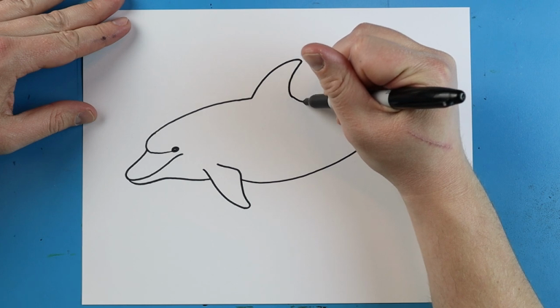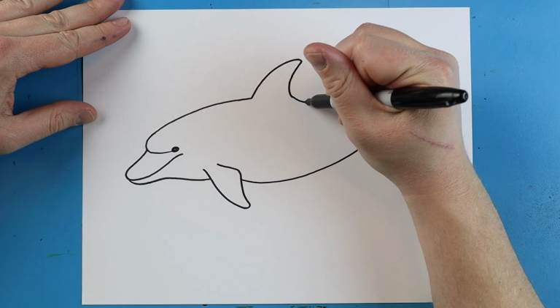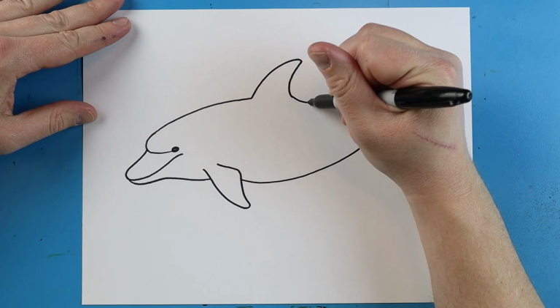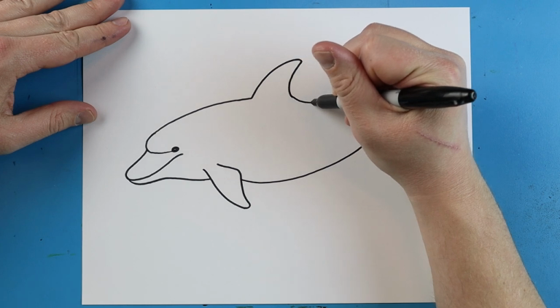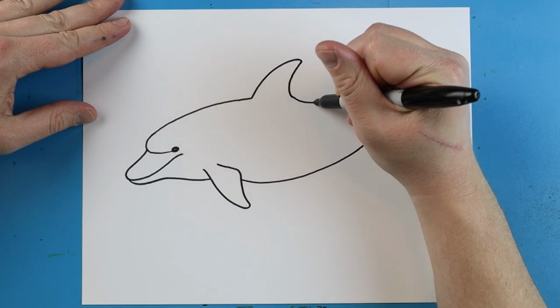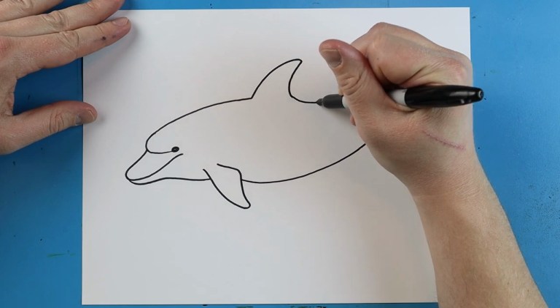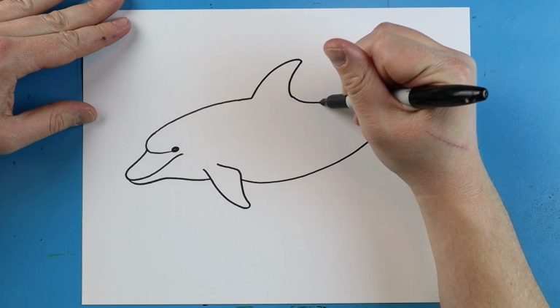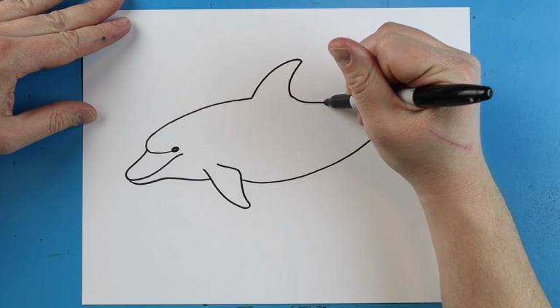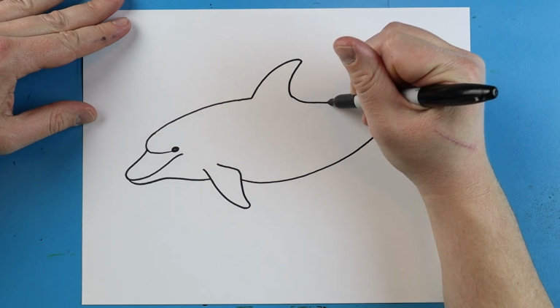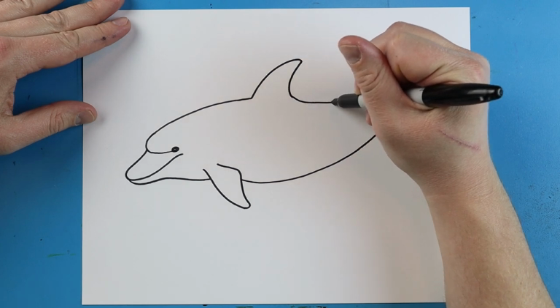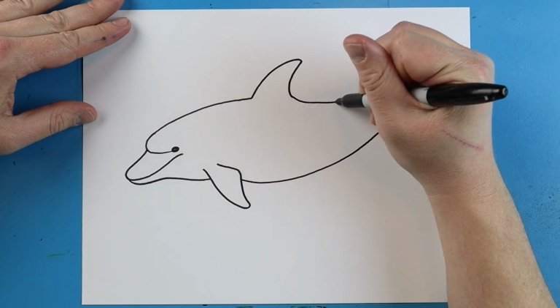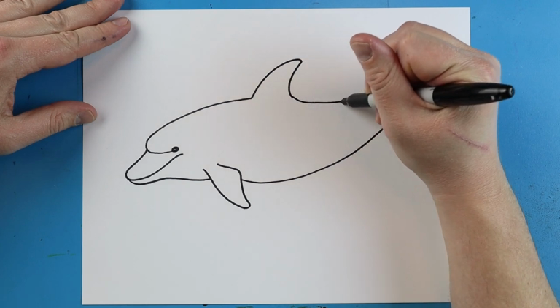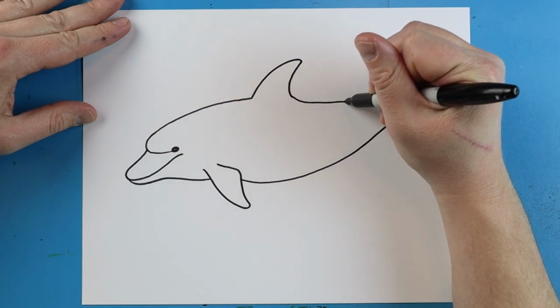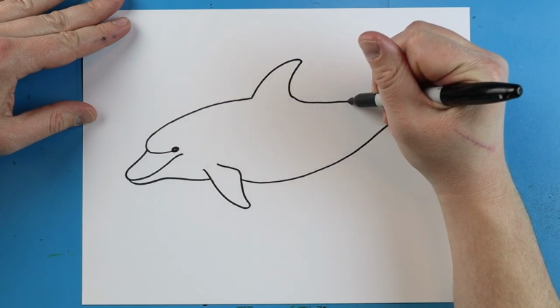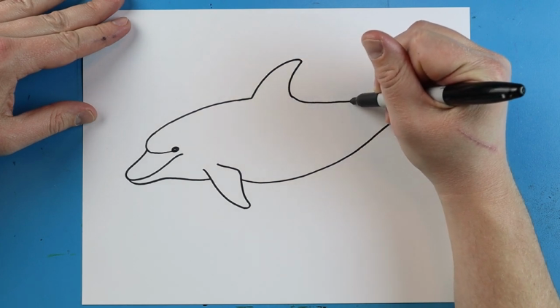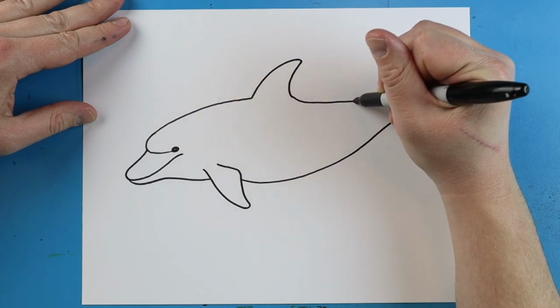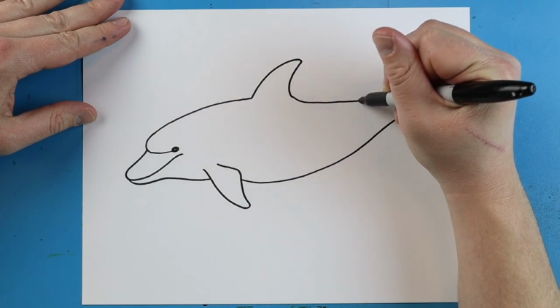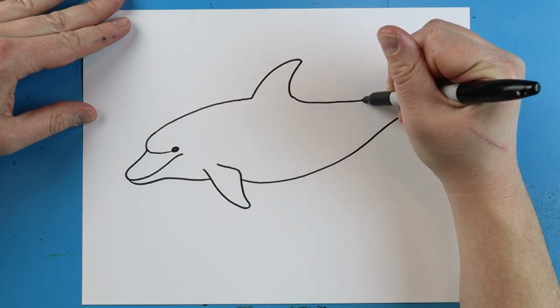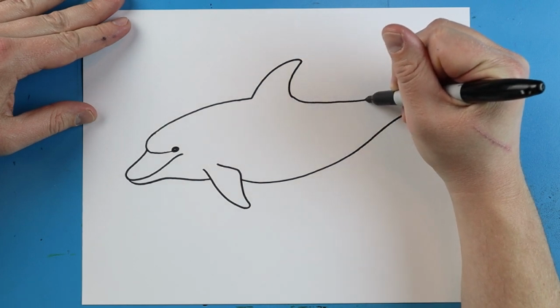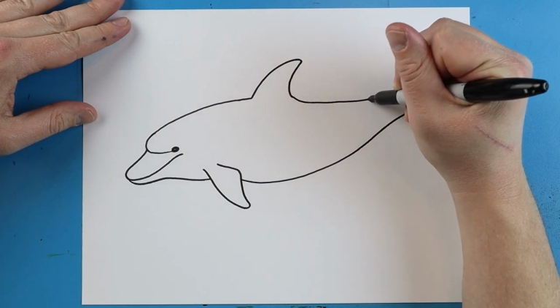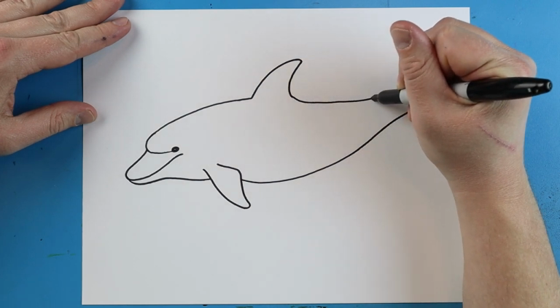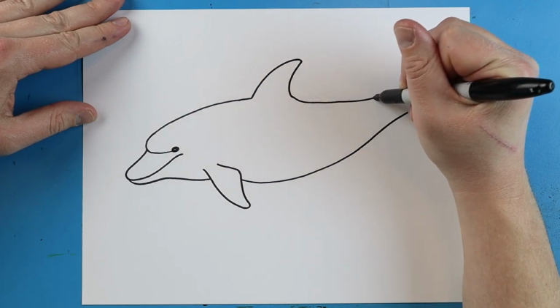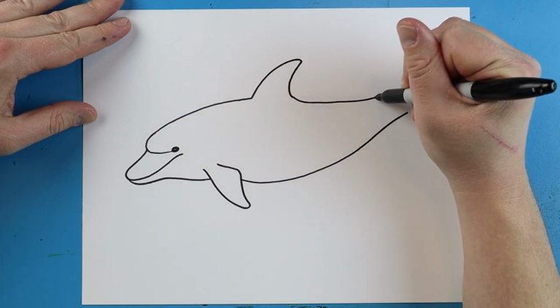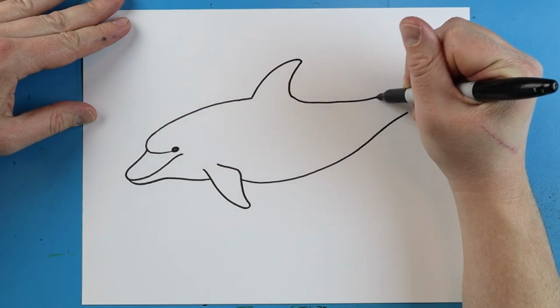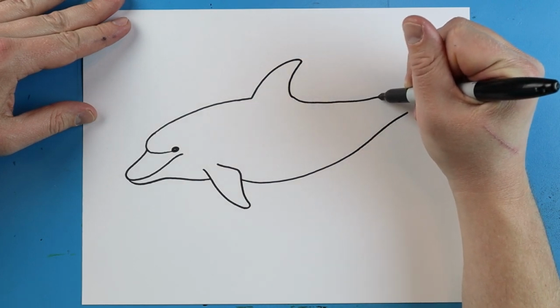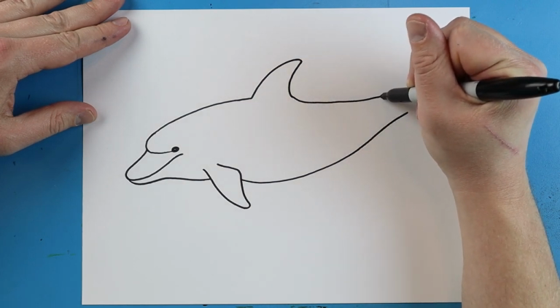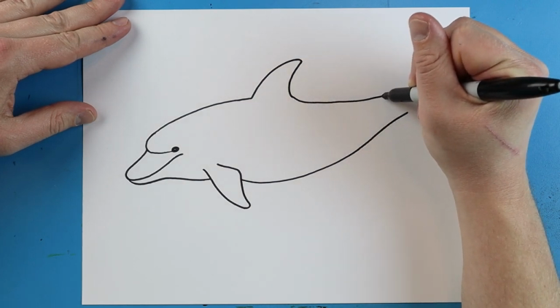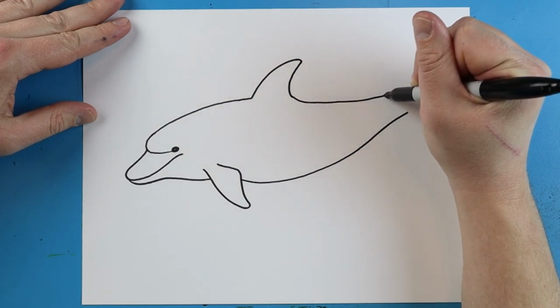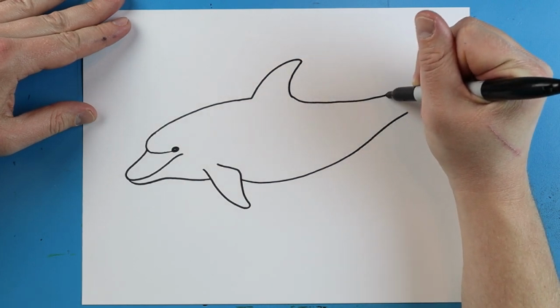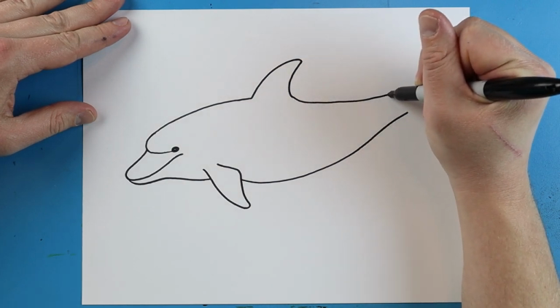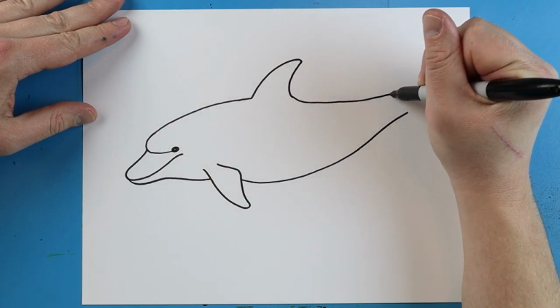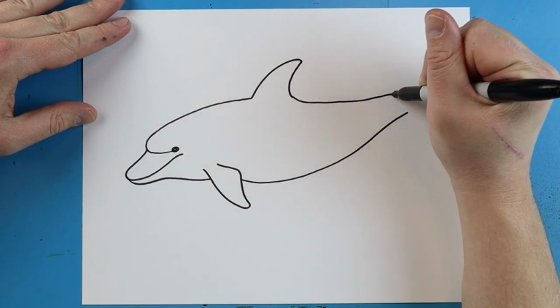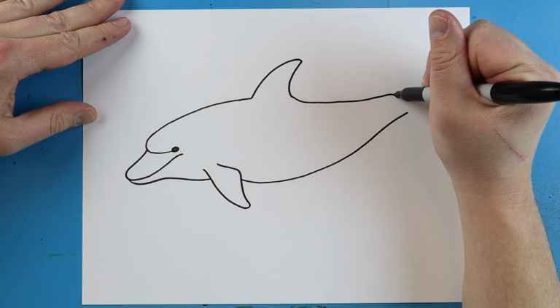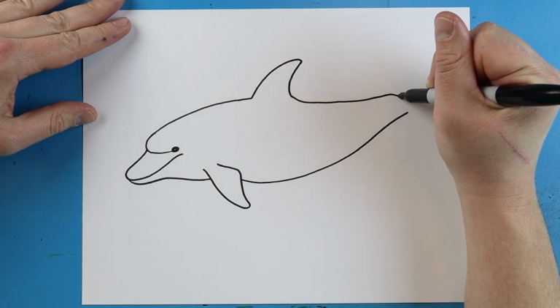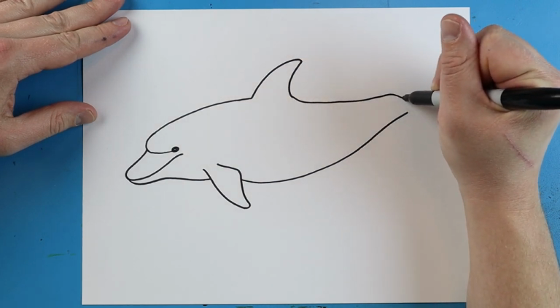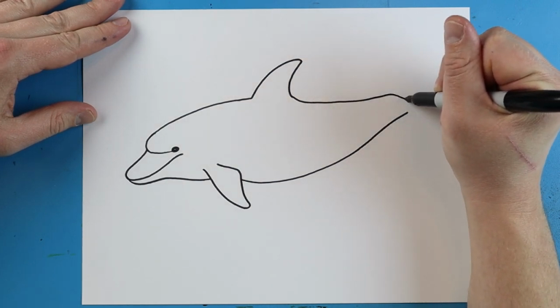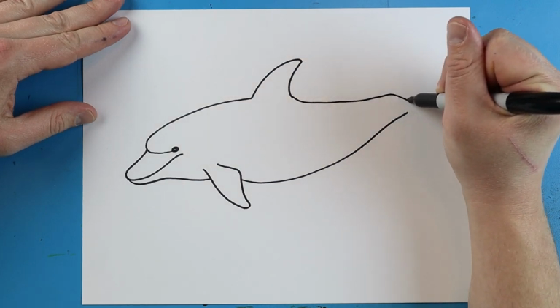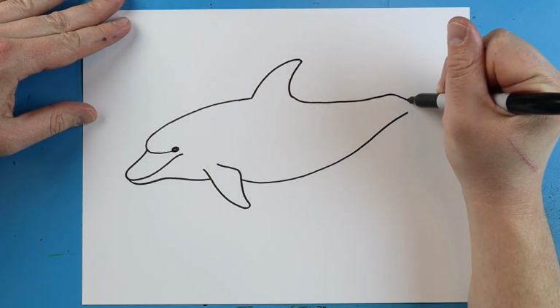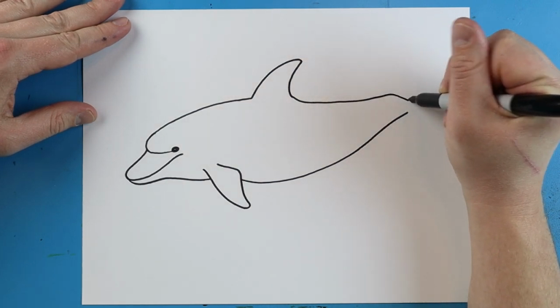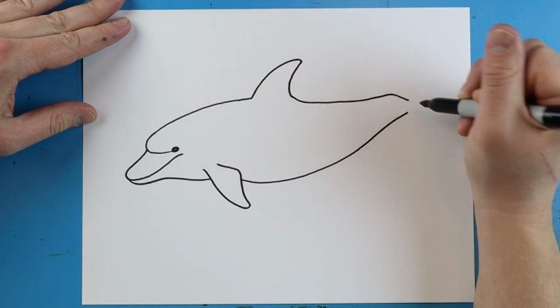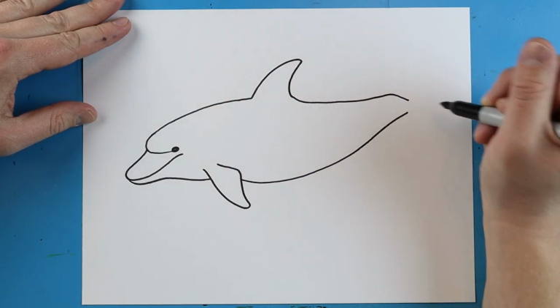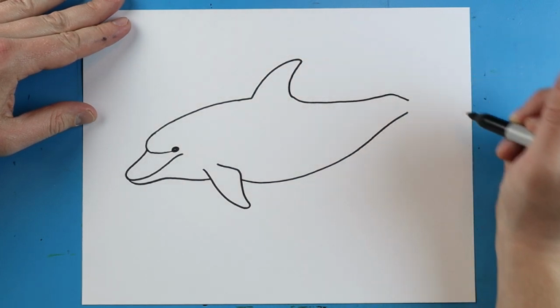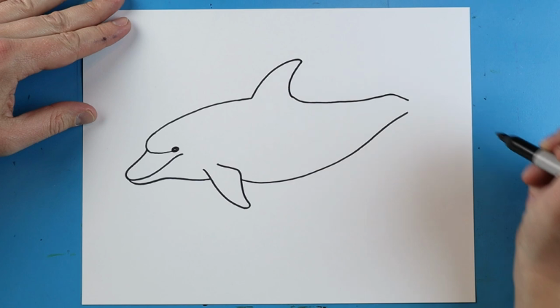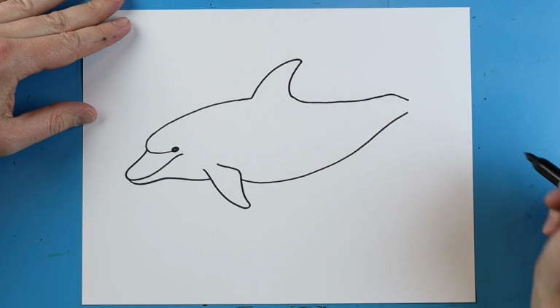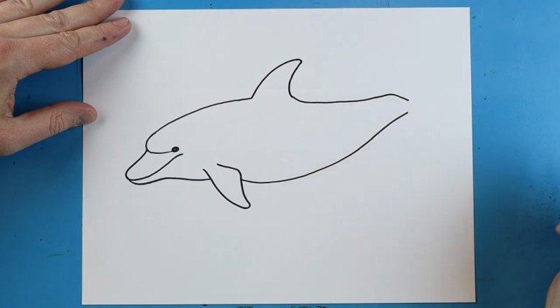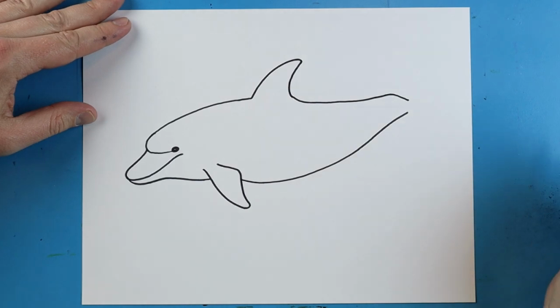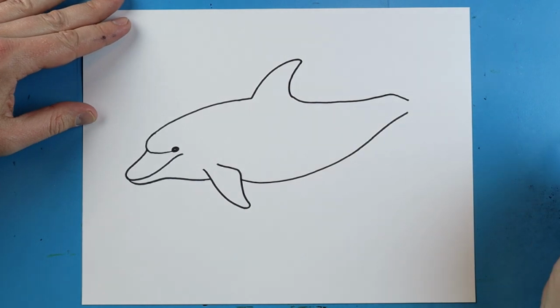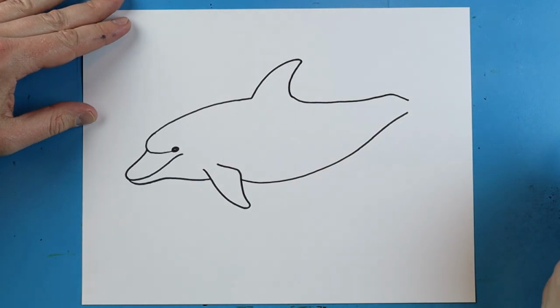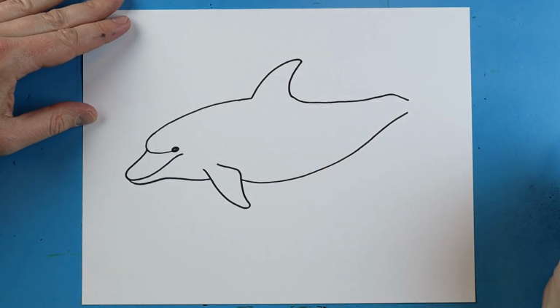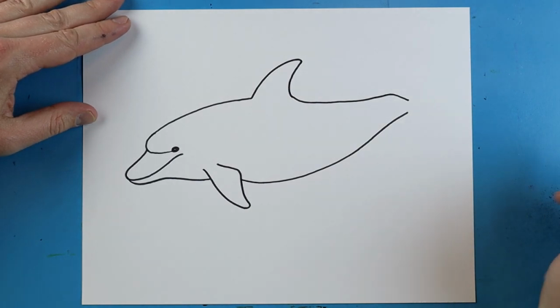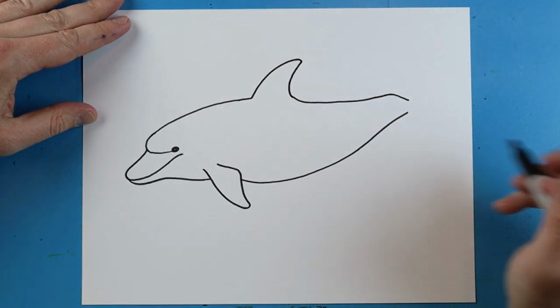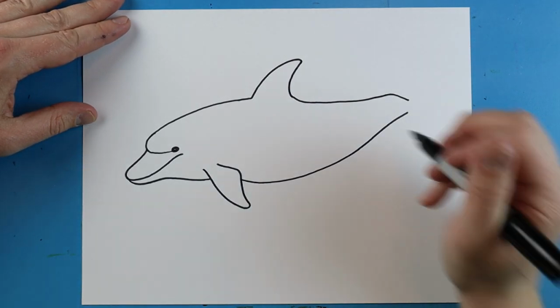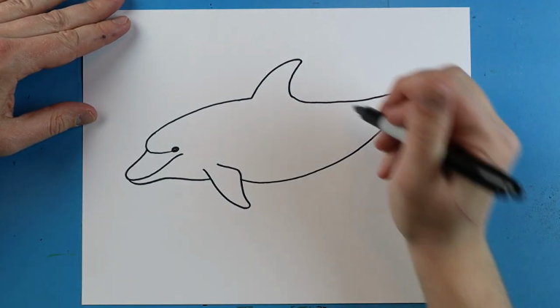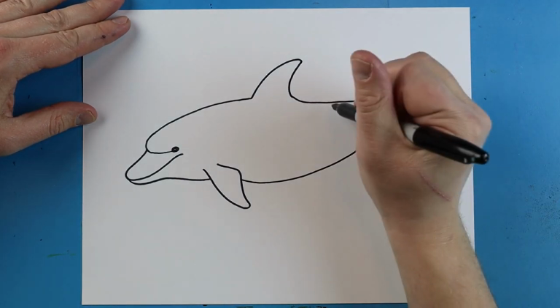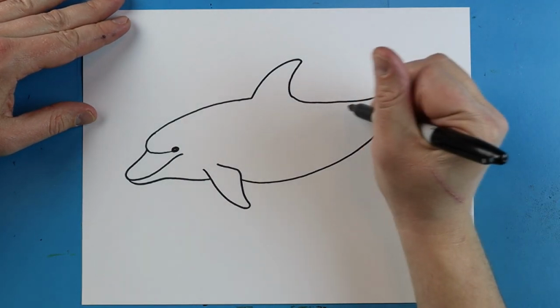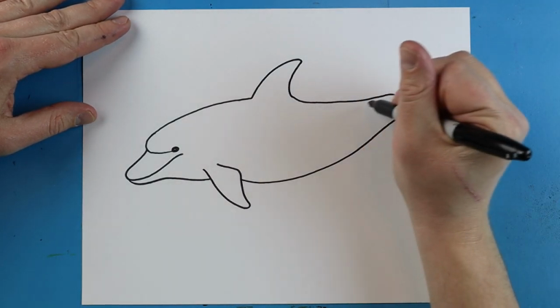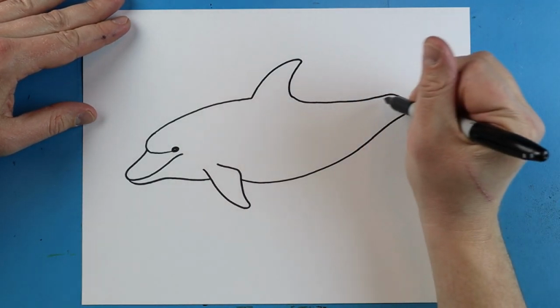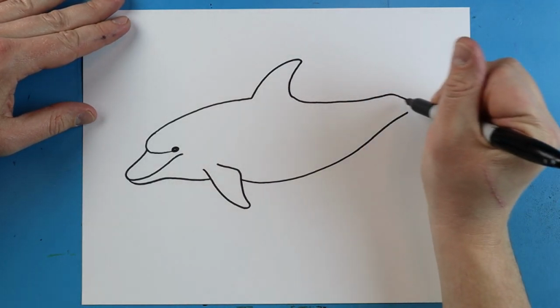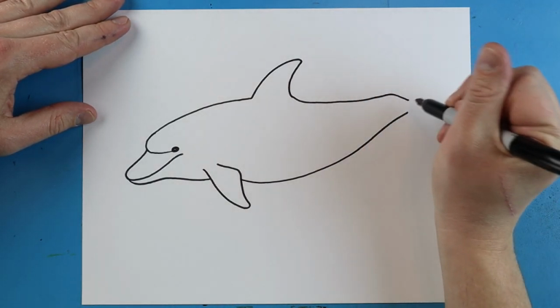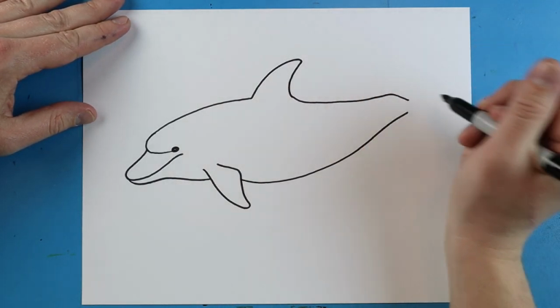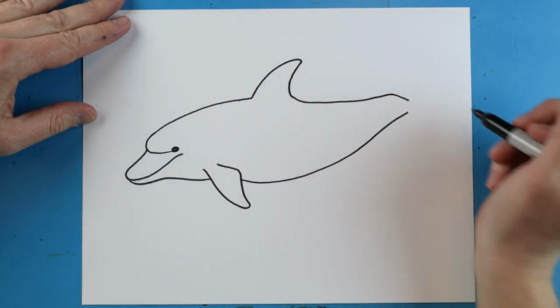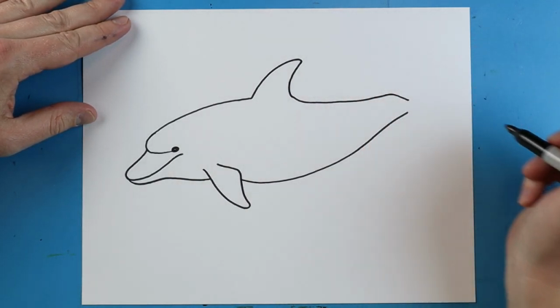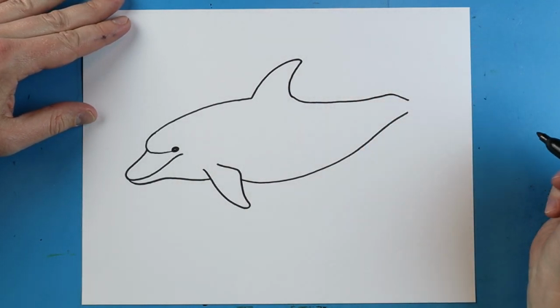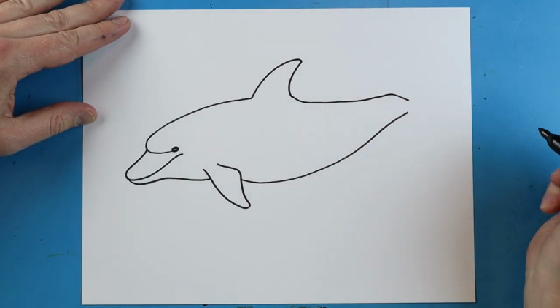We're going to make a line that goes over, it's going to come up and then down, kind of like a little bump back here.